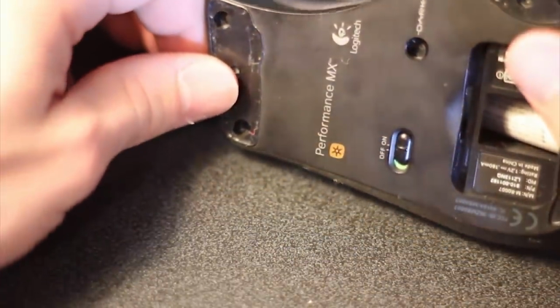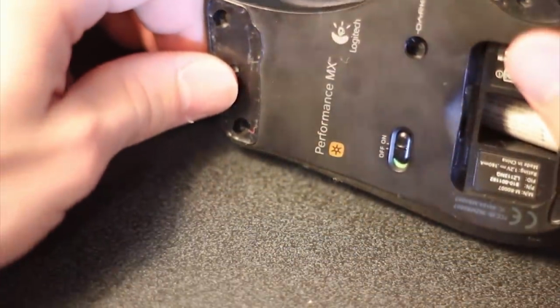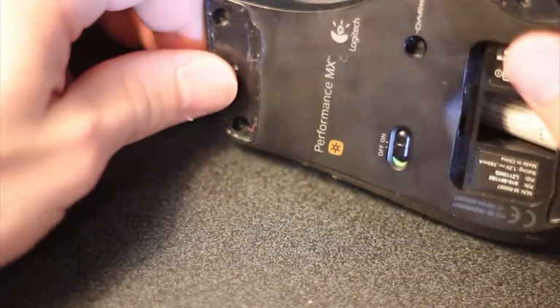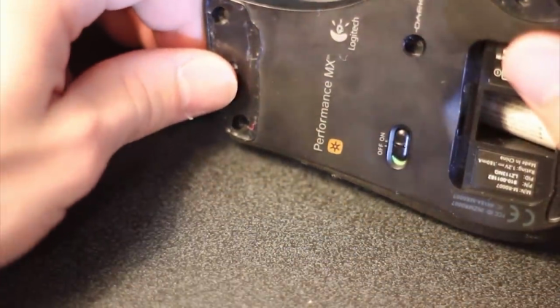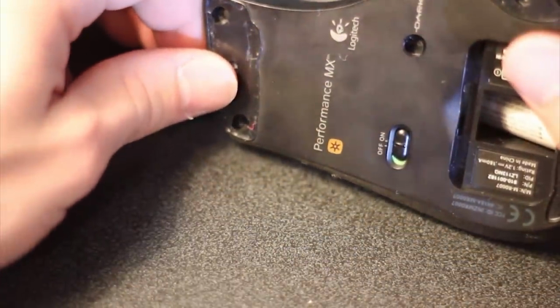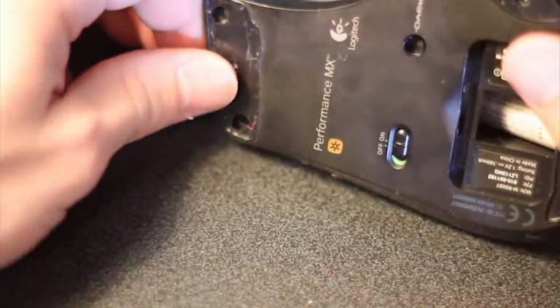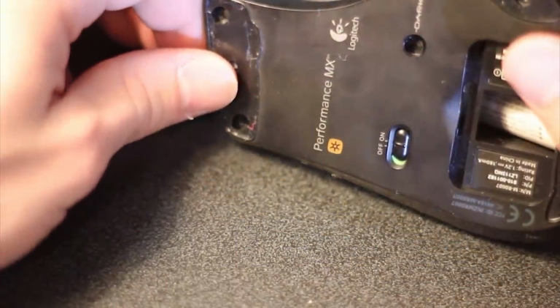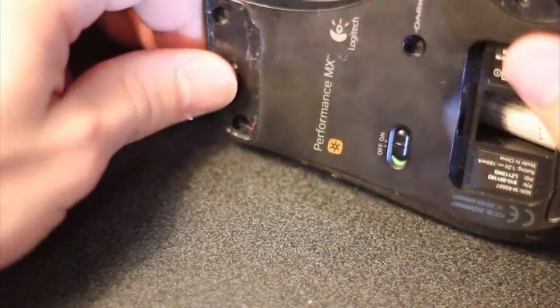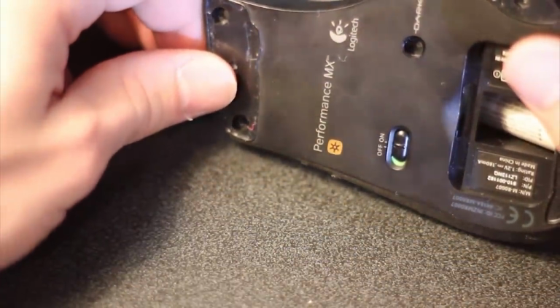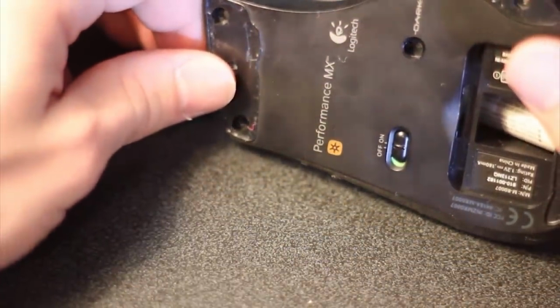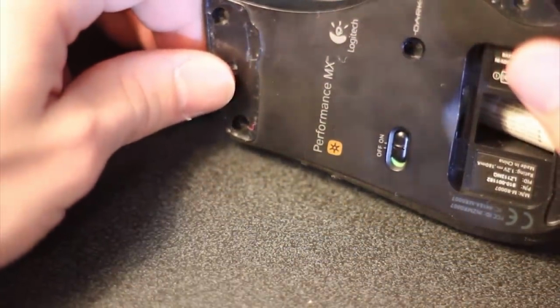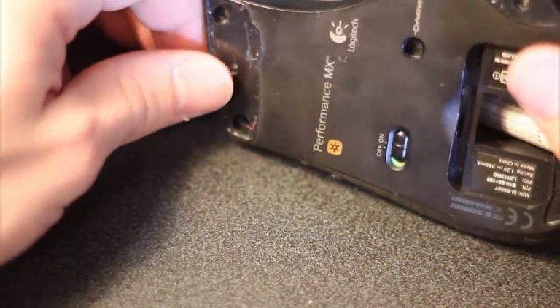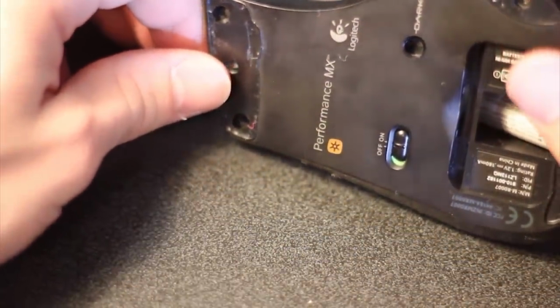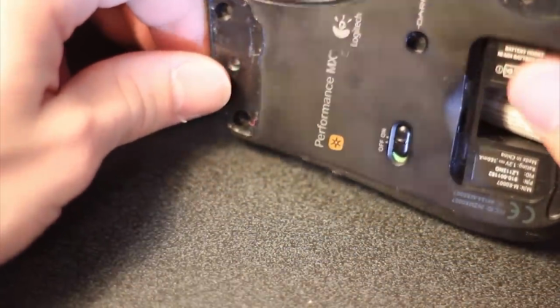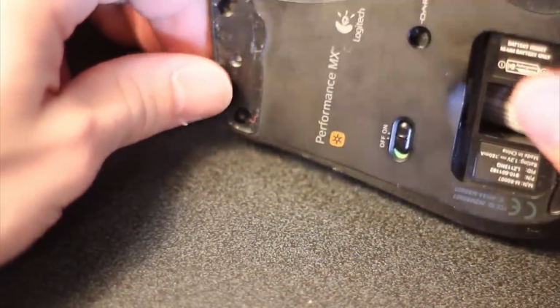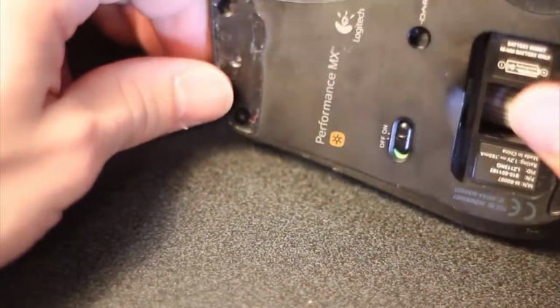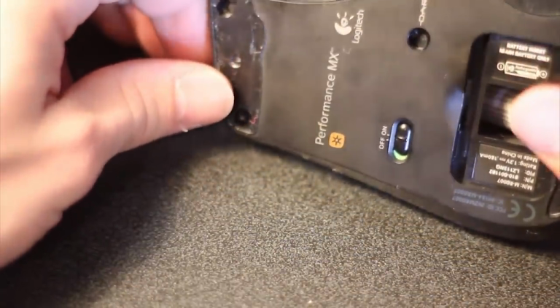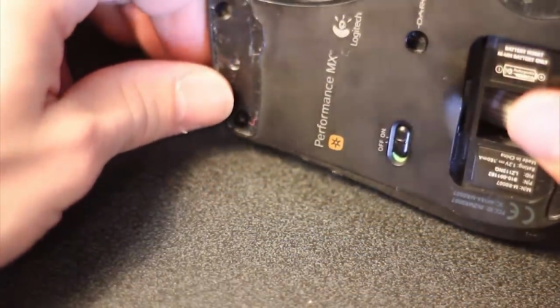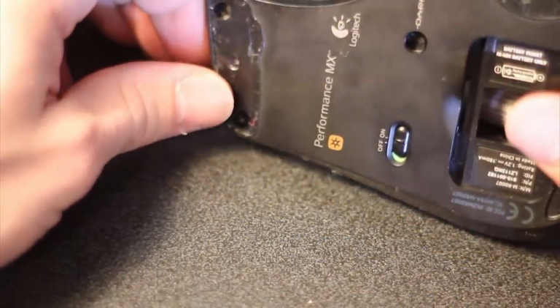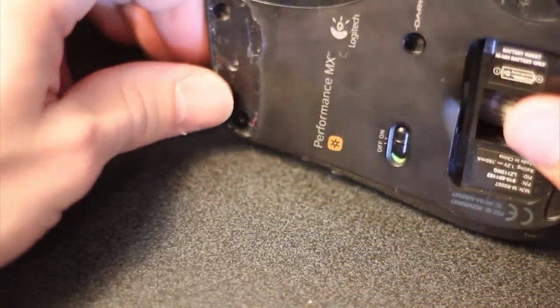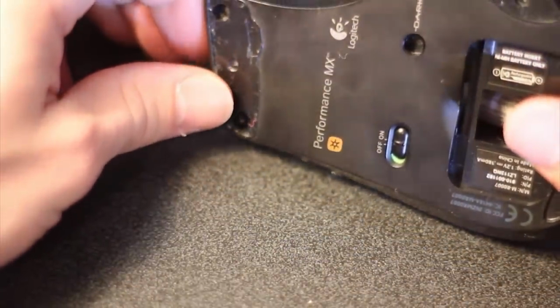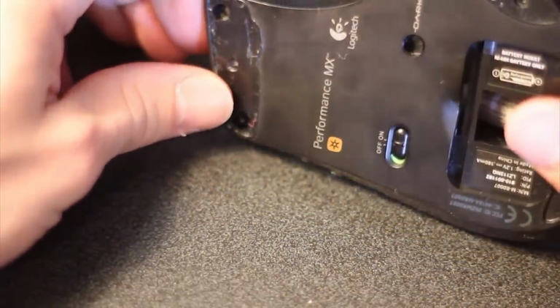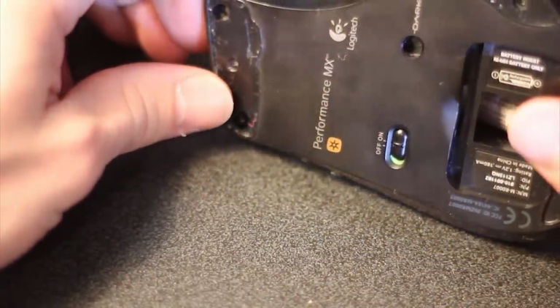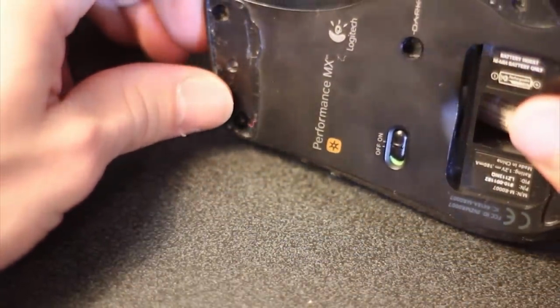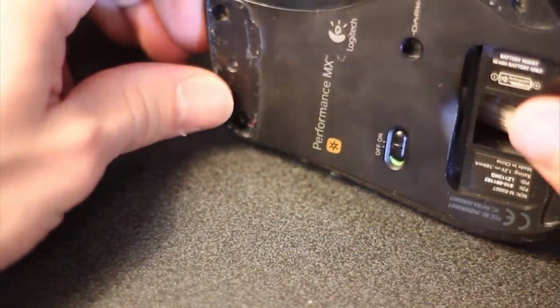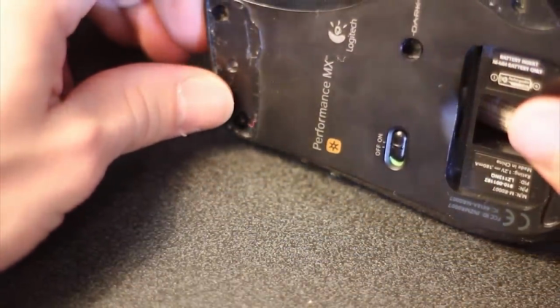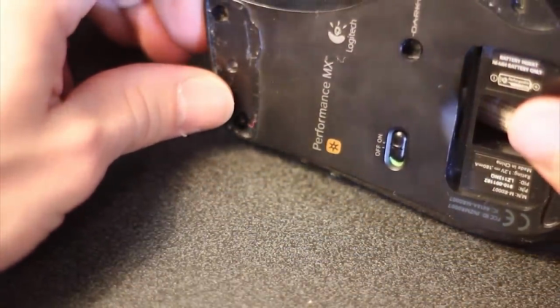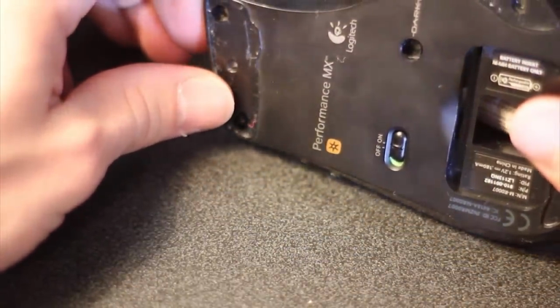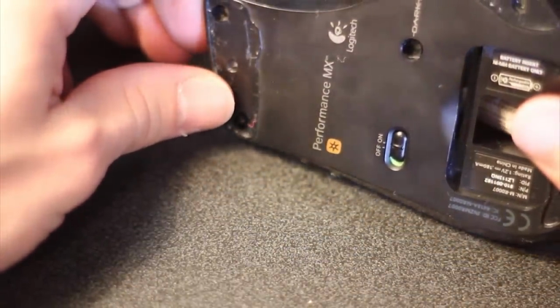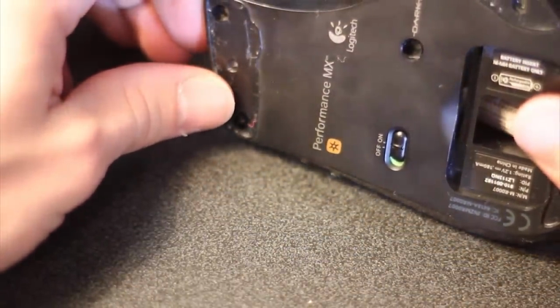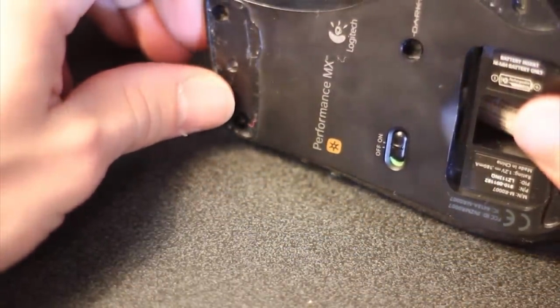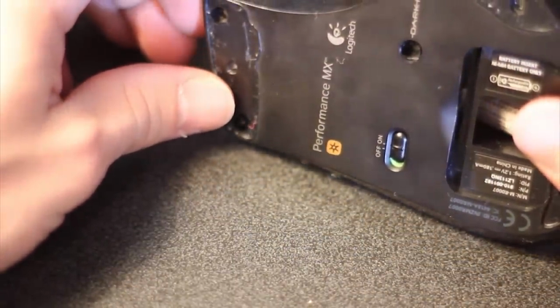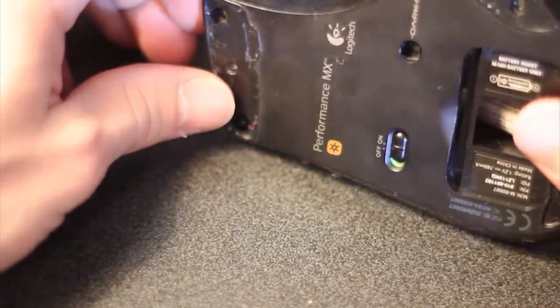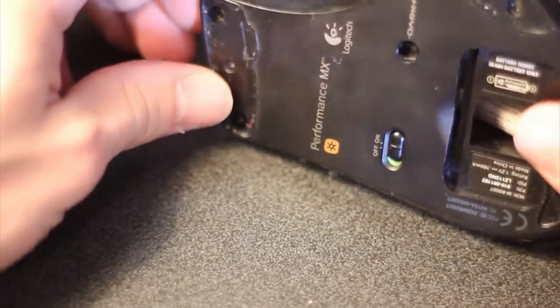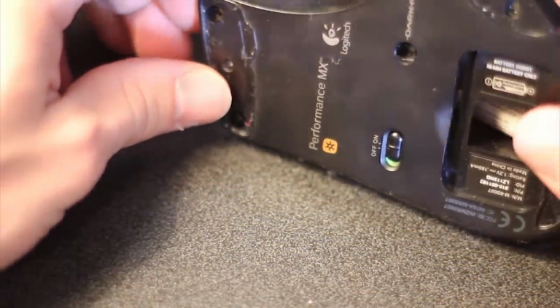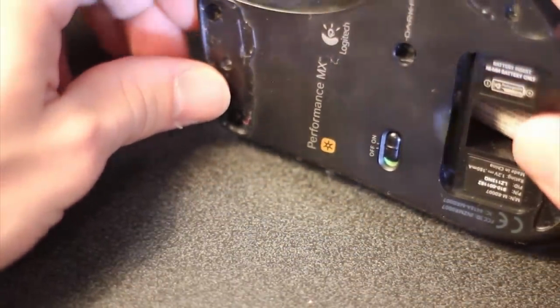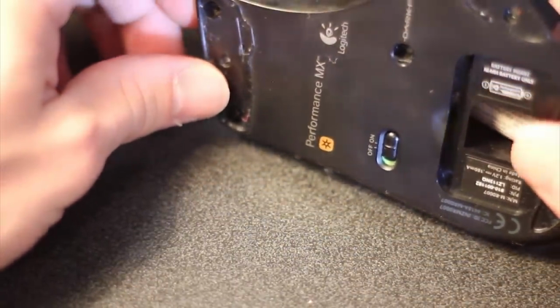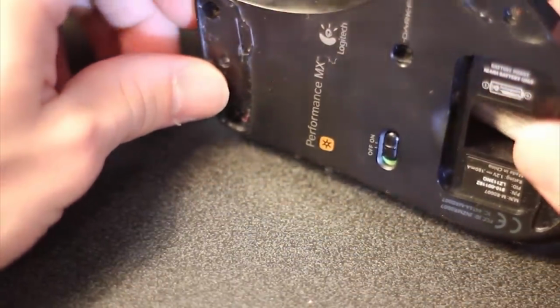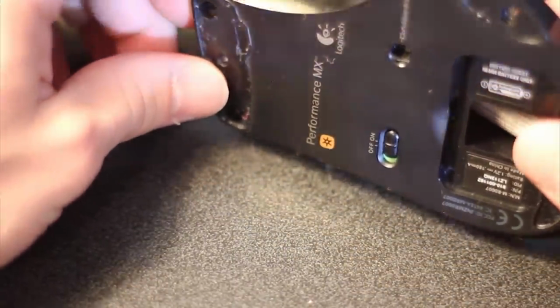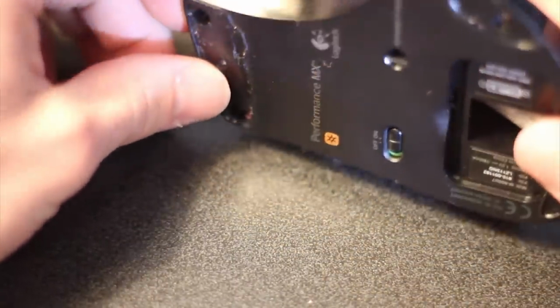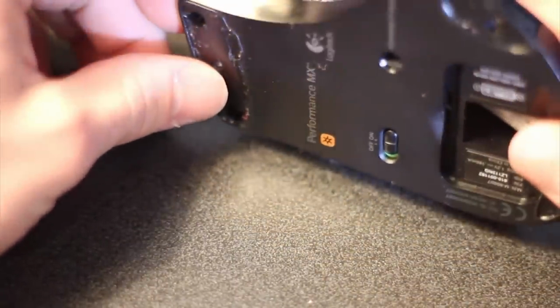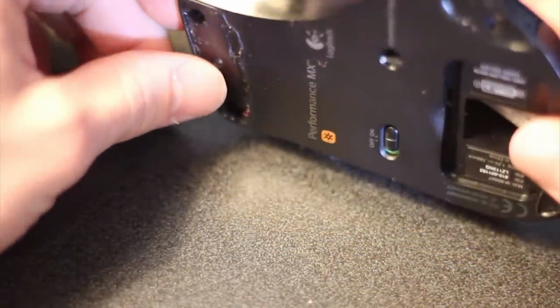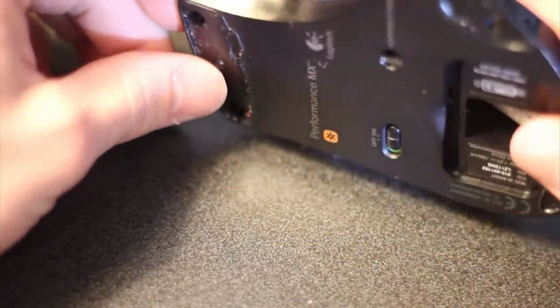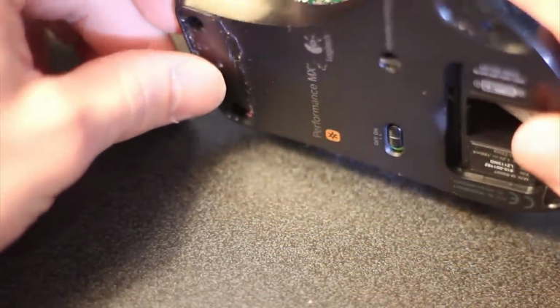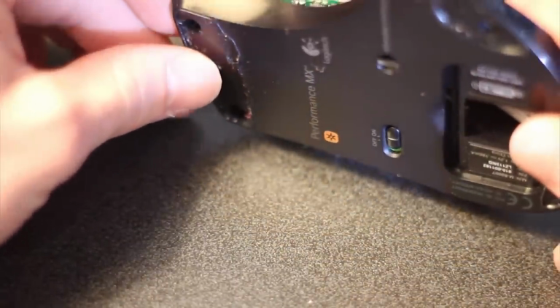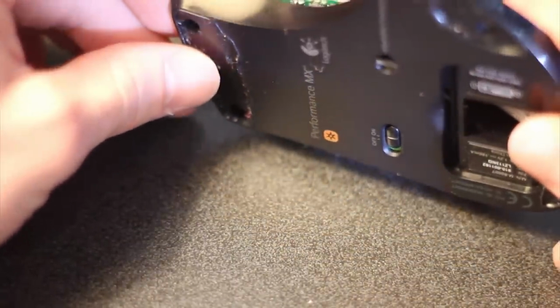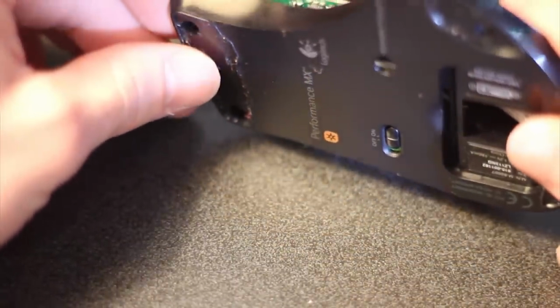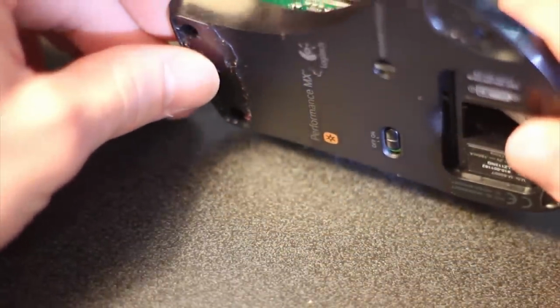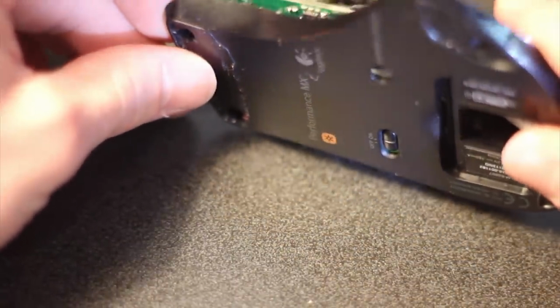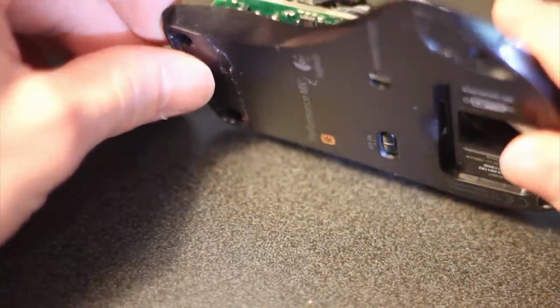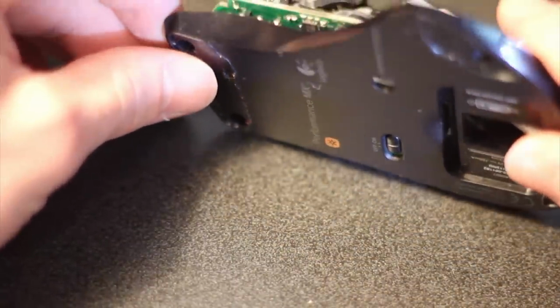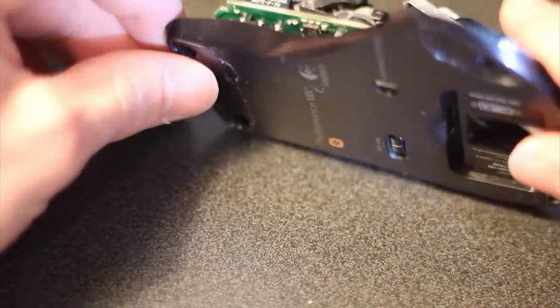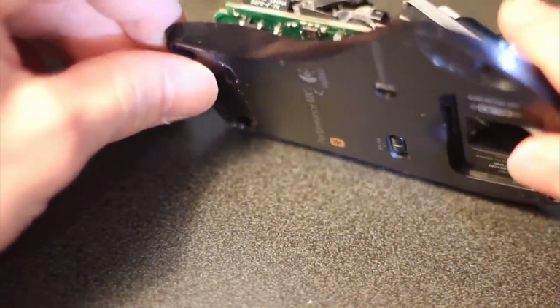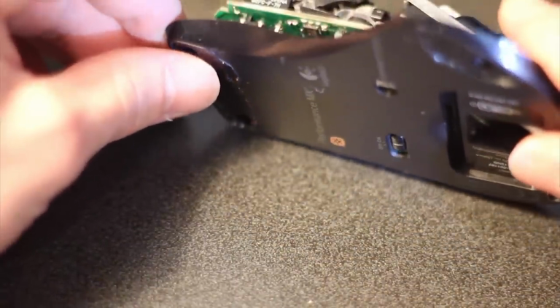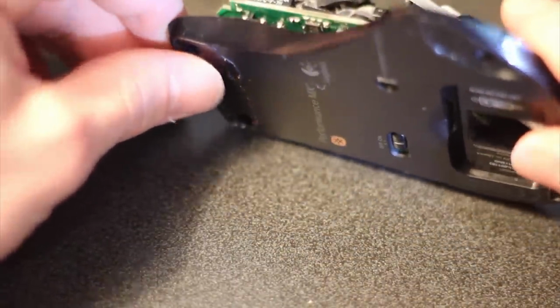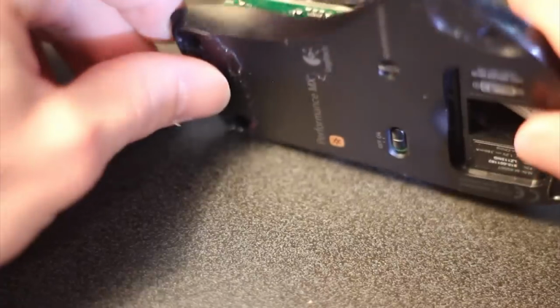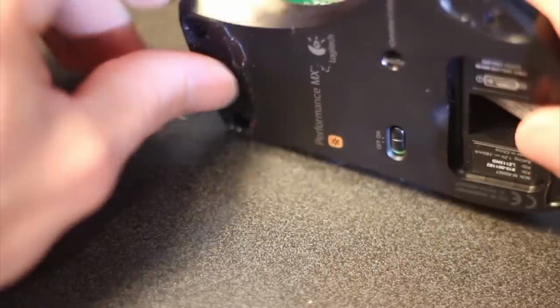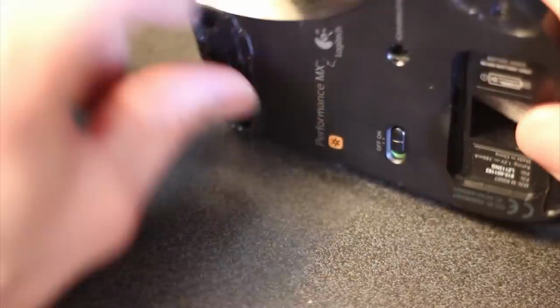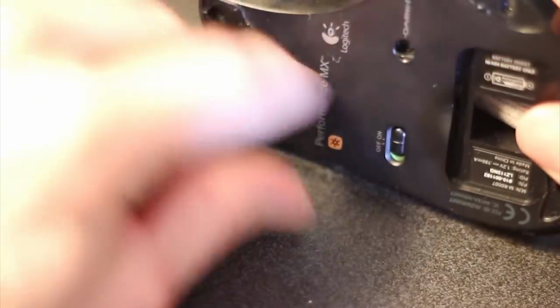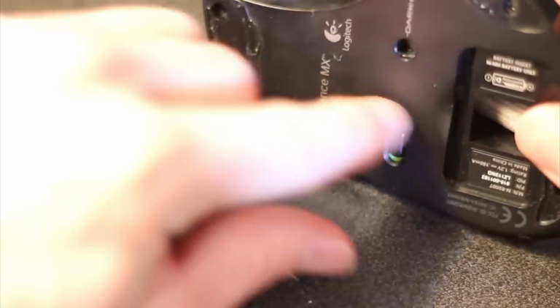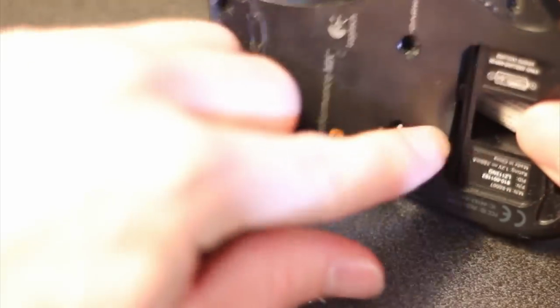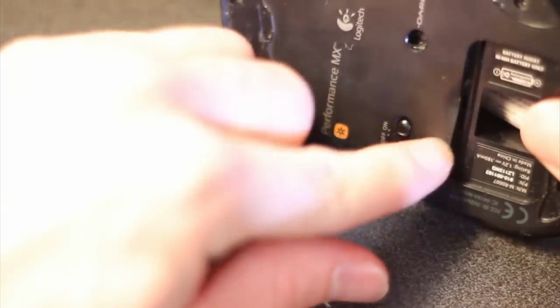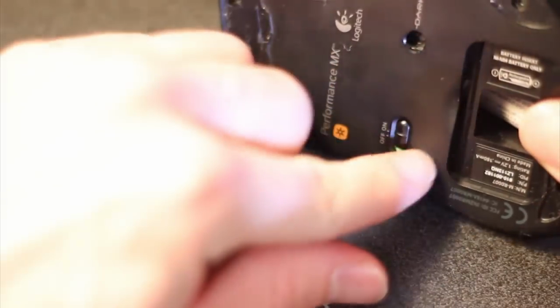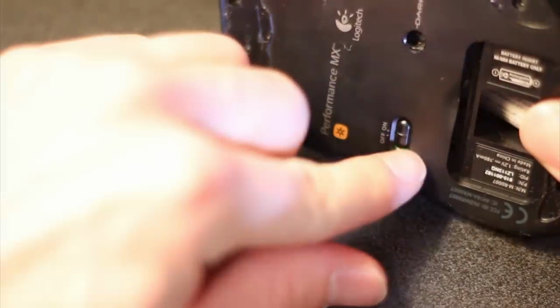As you can see, it's the Logitech mouse. This is the bottom — I've already started pretty much taking off all the back panels.